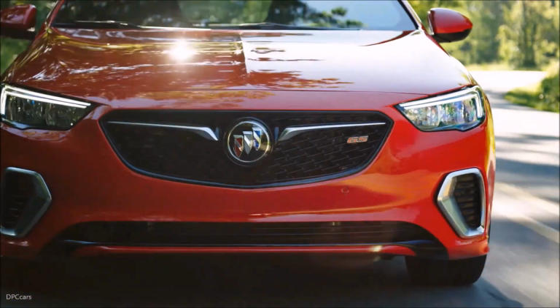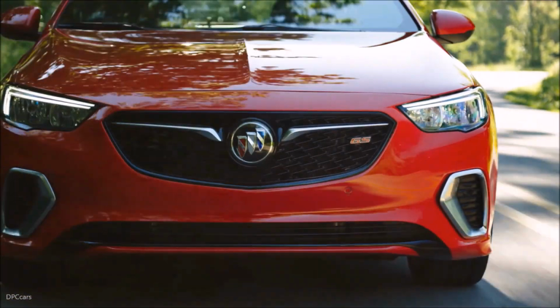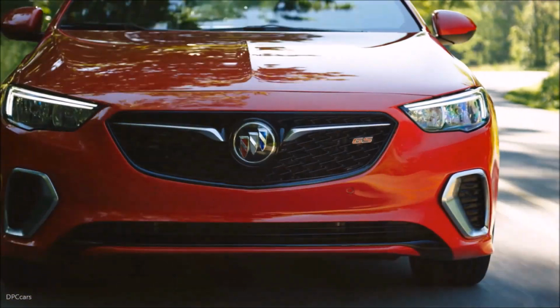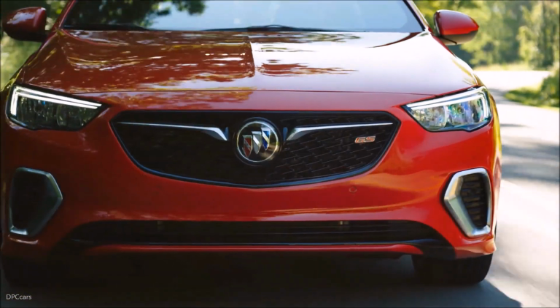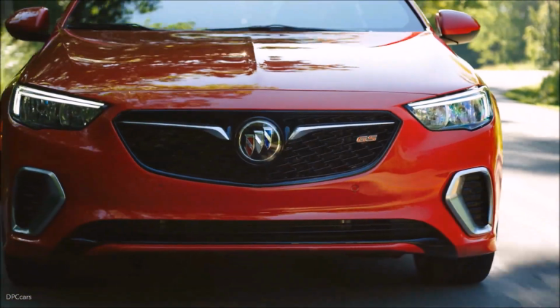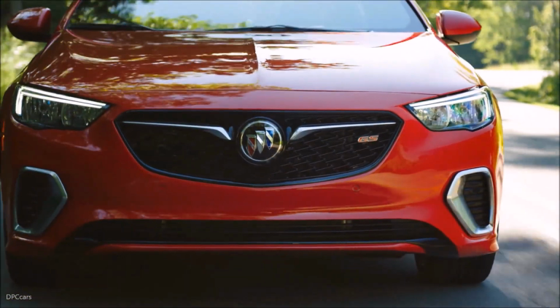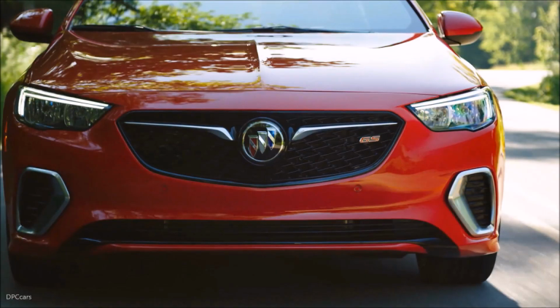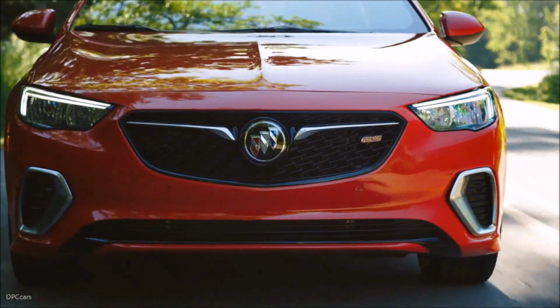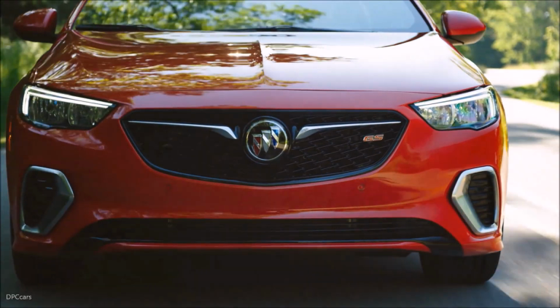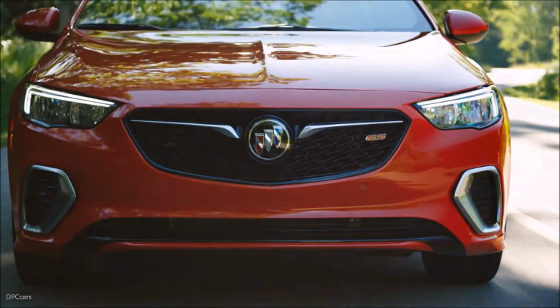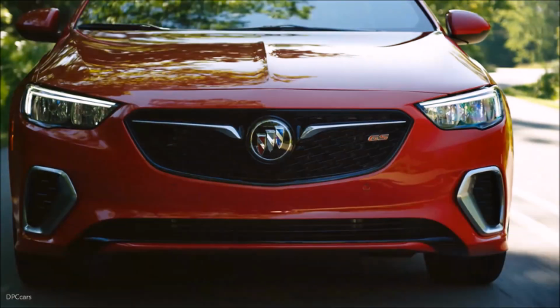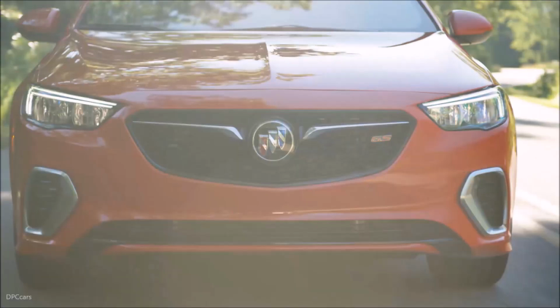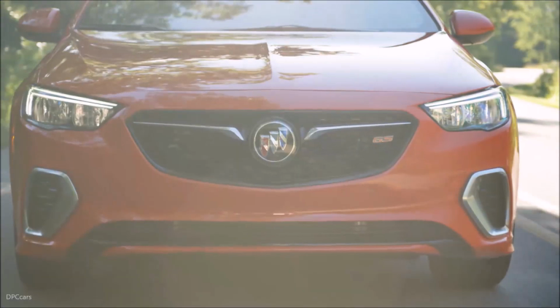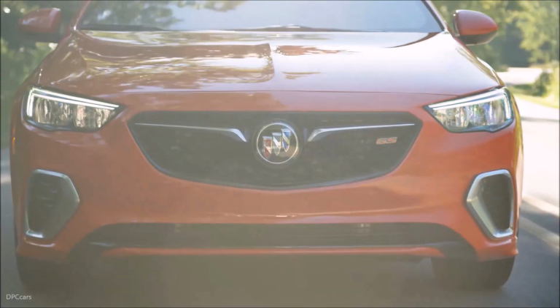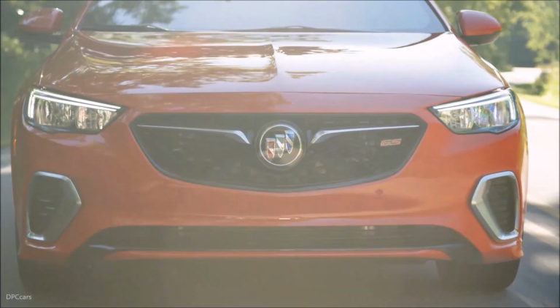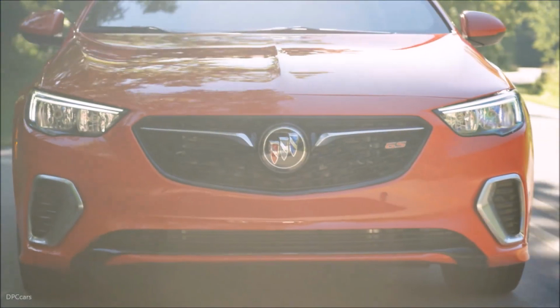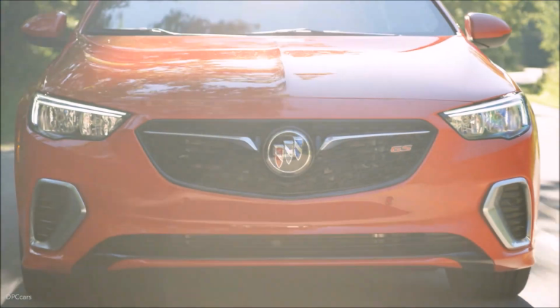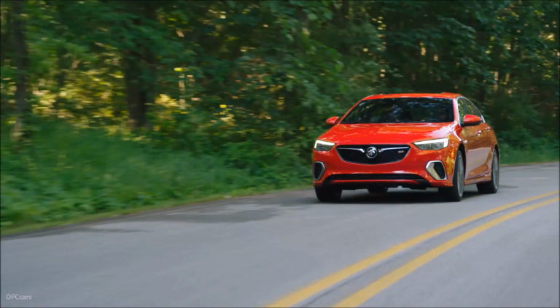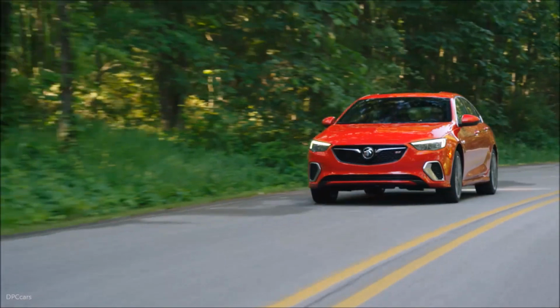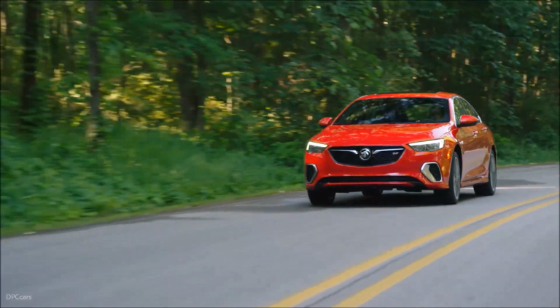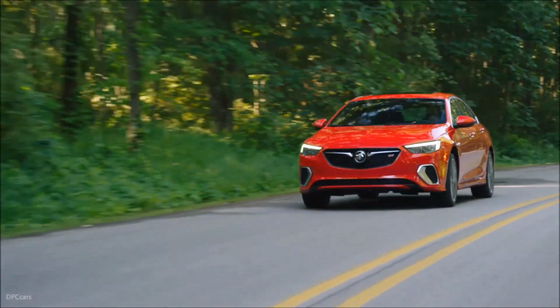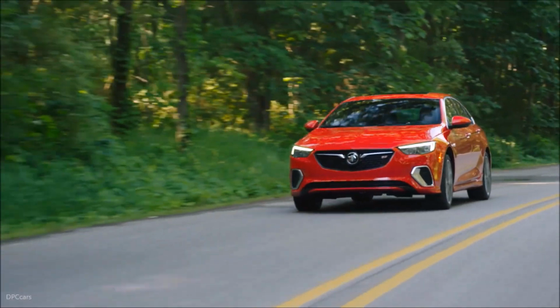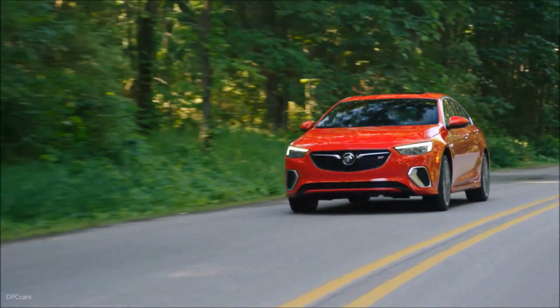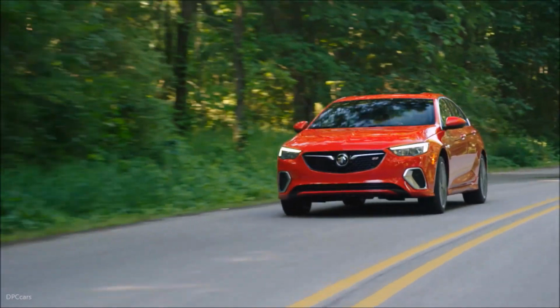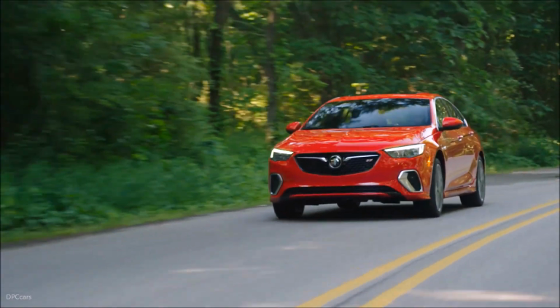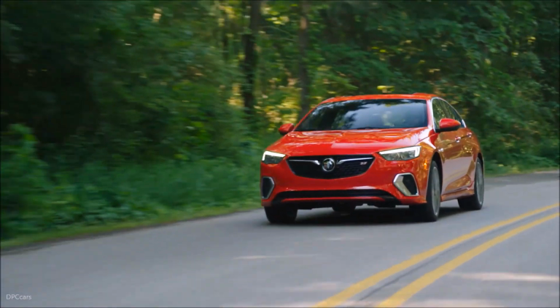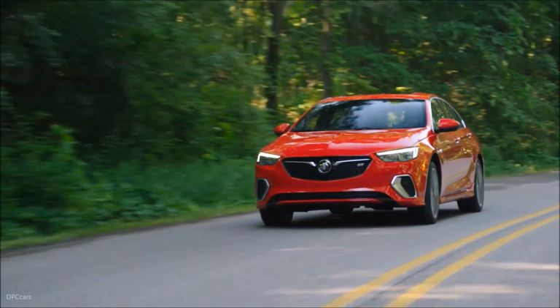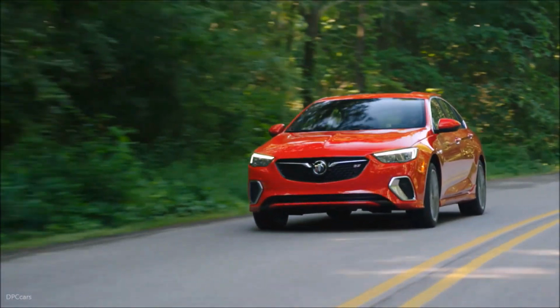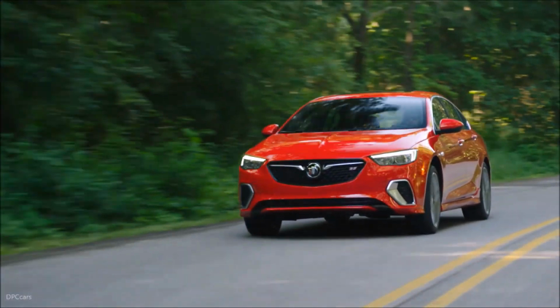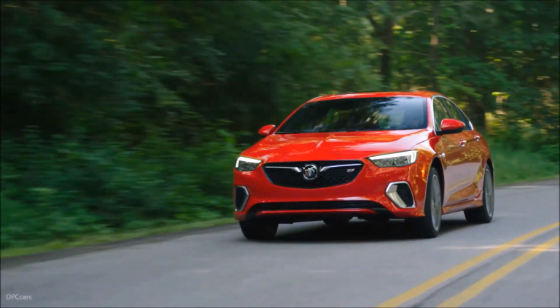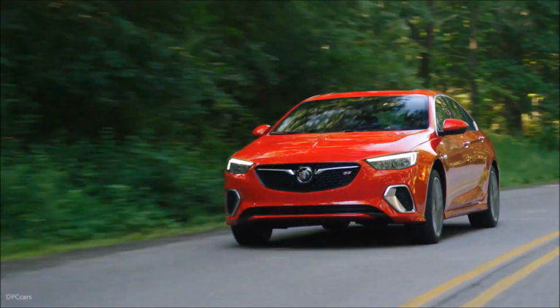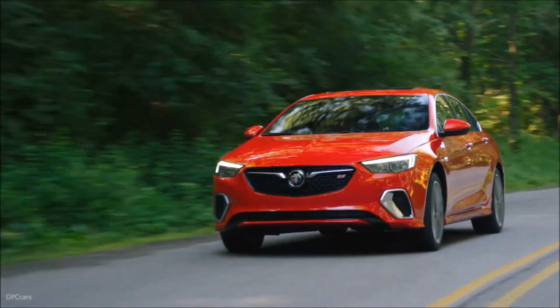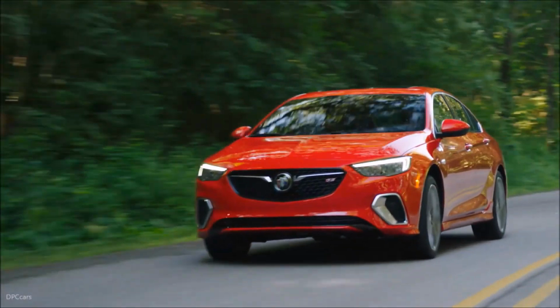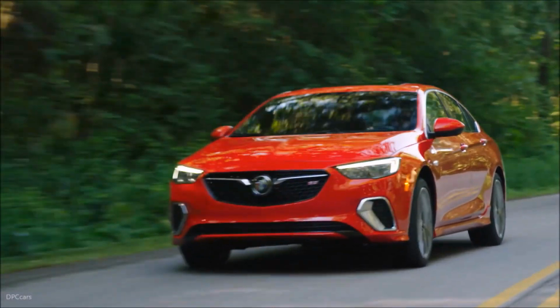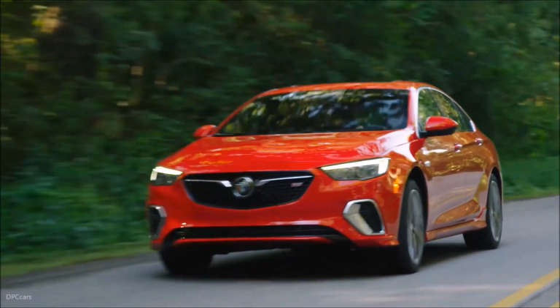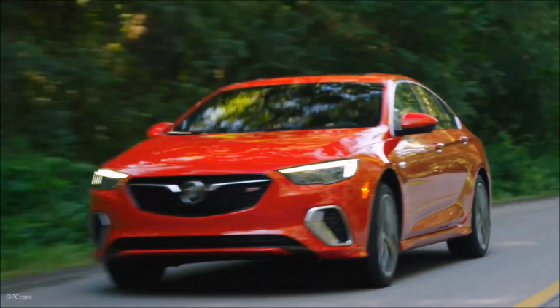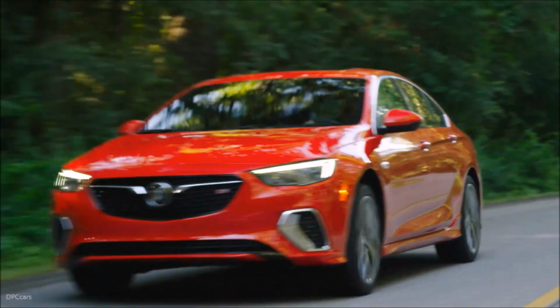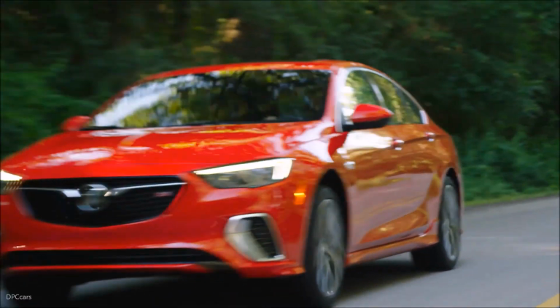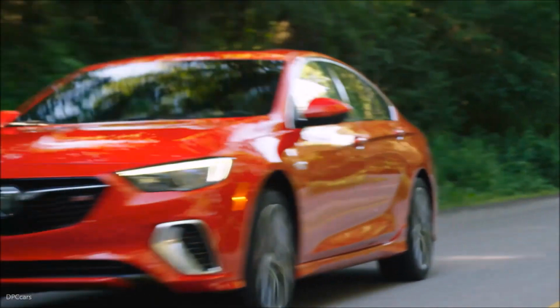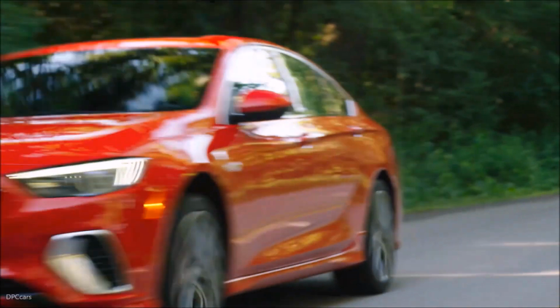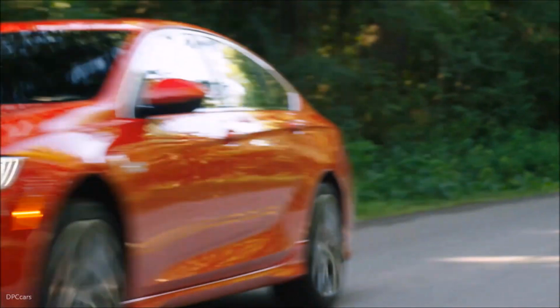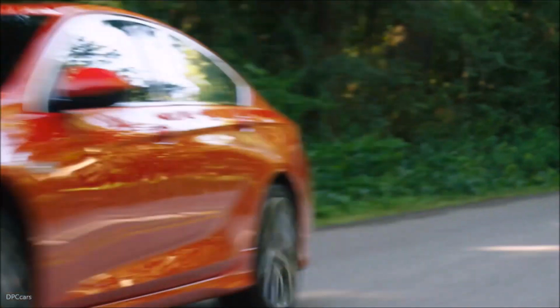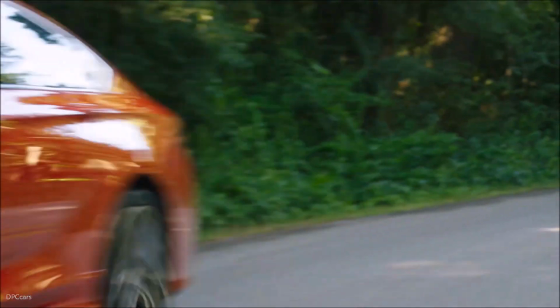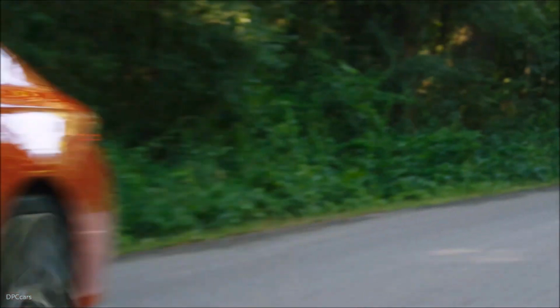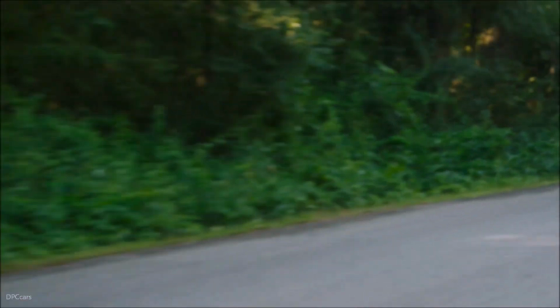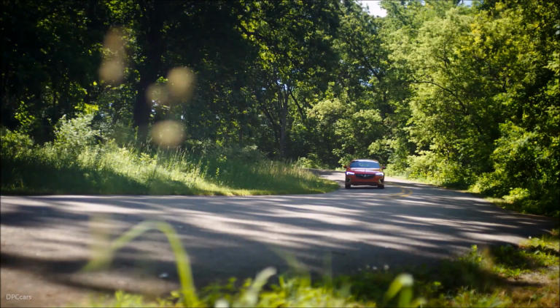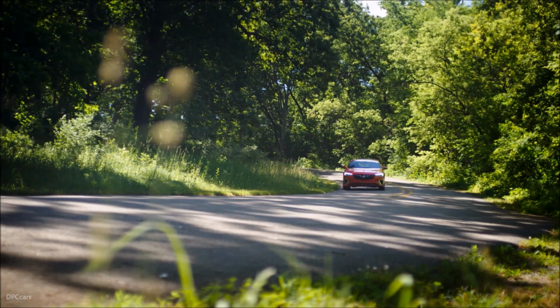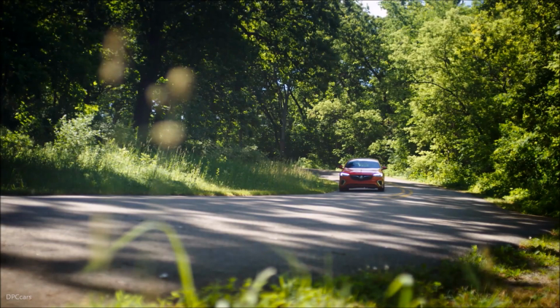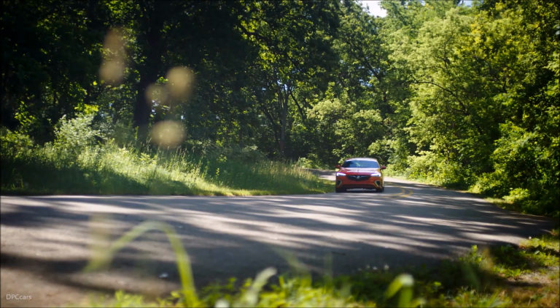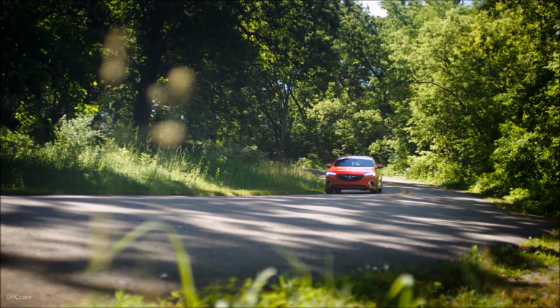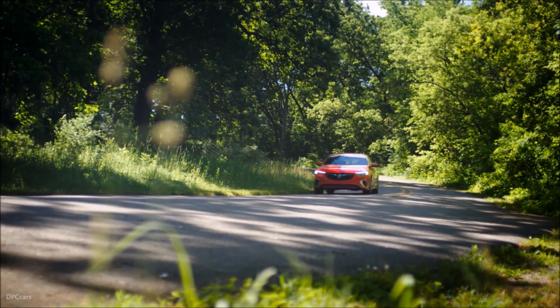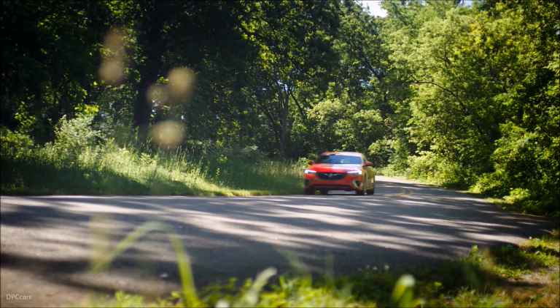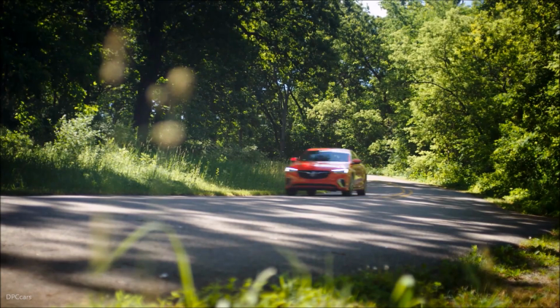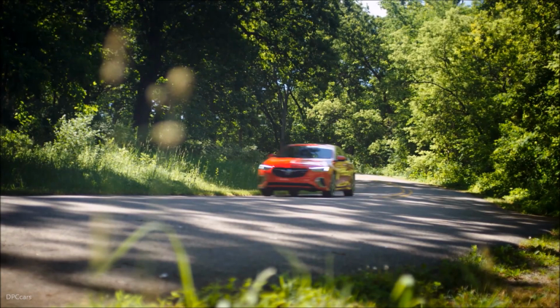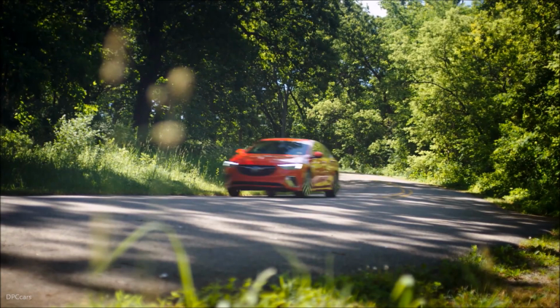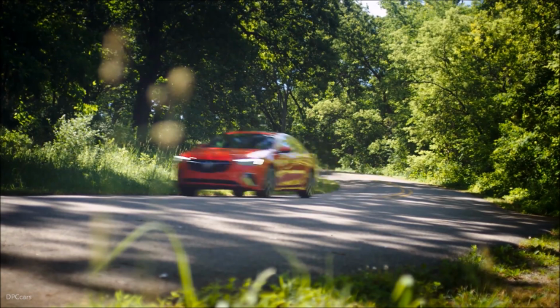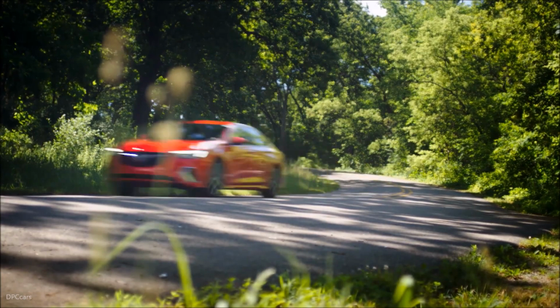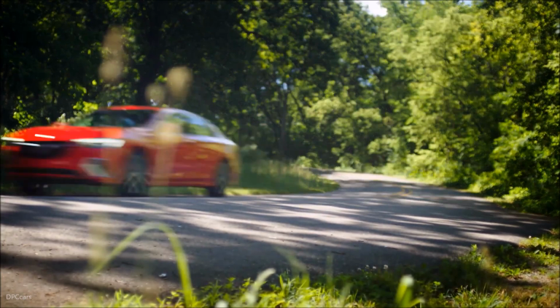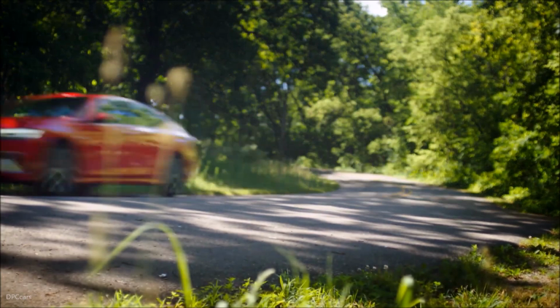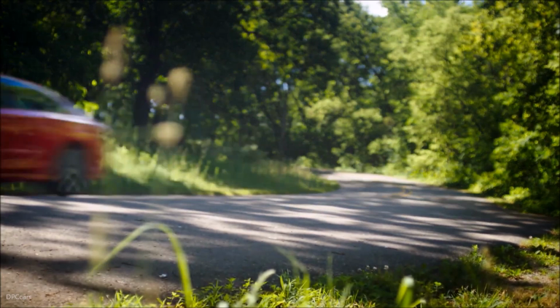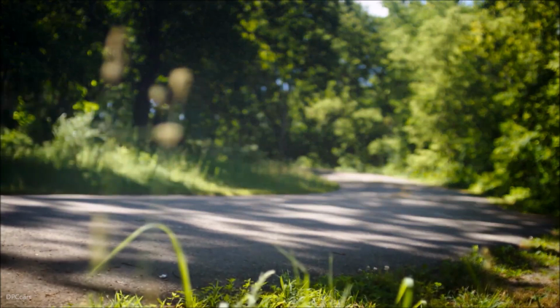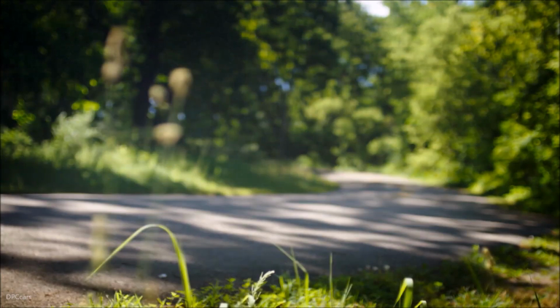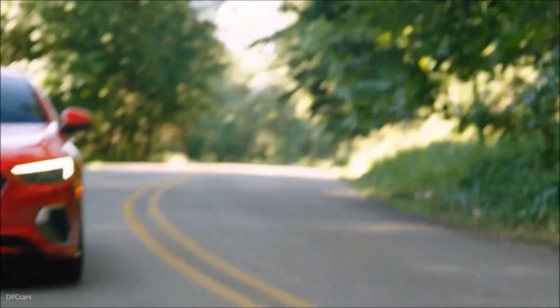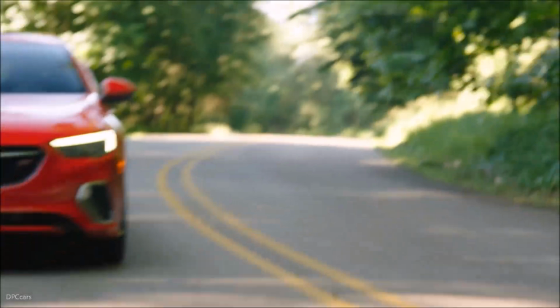Starting at $39,990 with destination charges, the Regal GS offers luxury features at a price more attainable than competitors from Audi and BMW.